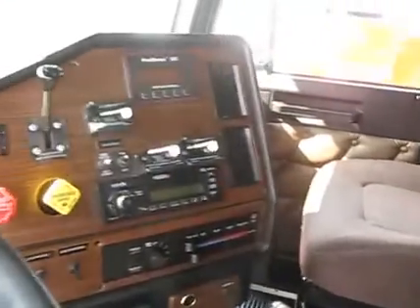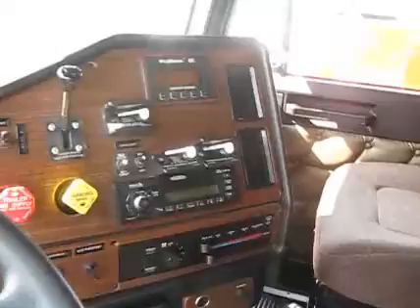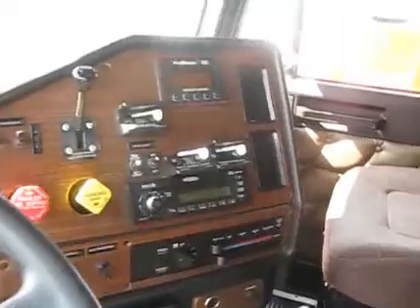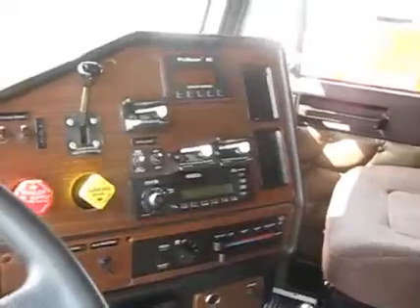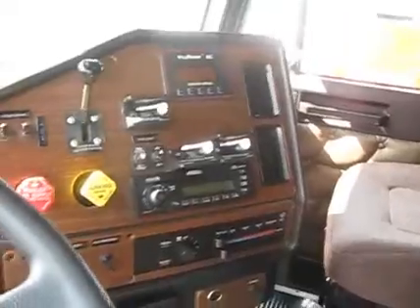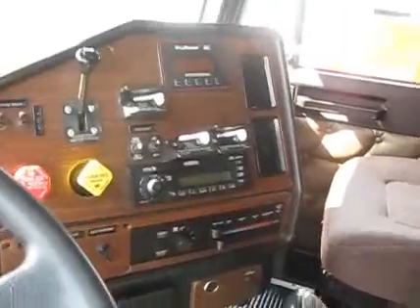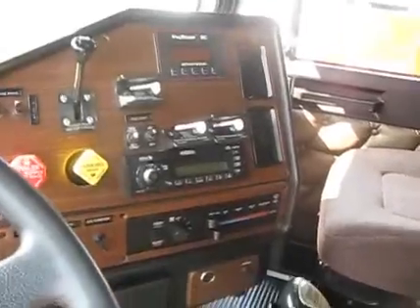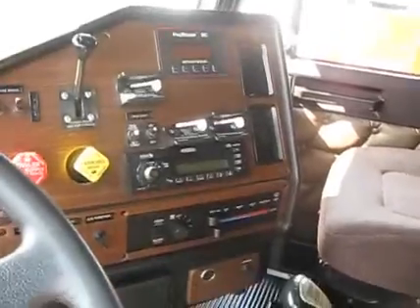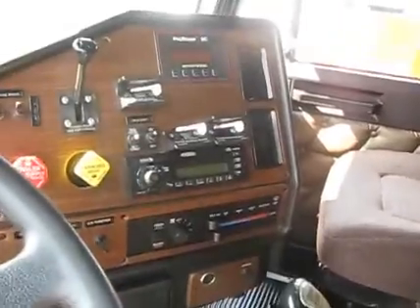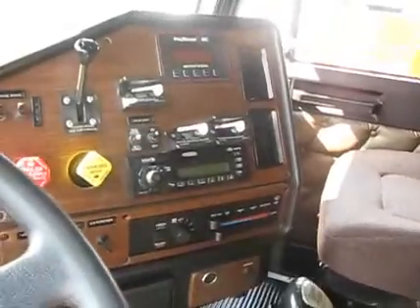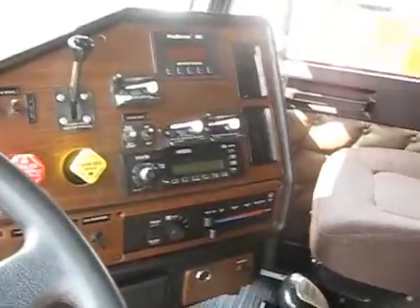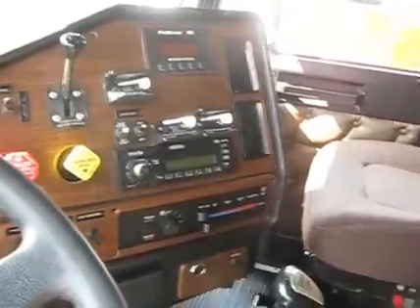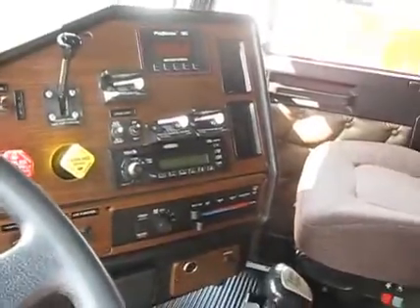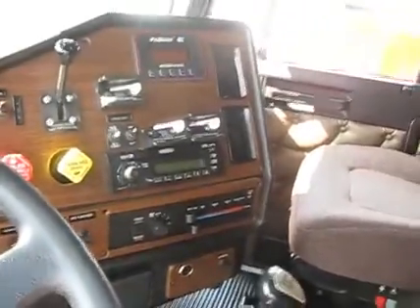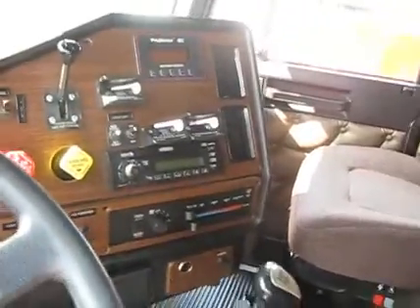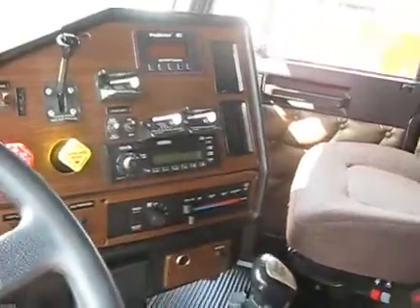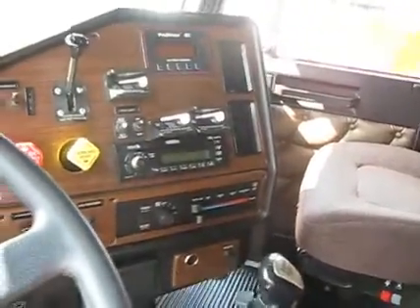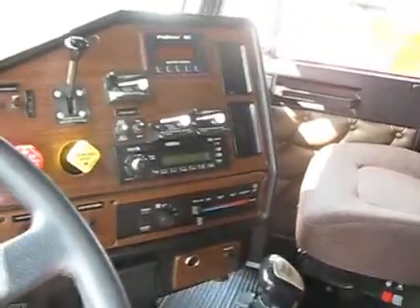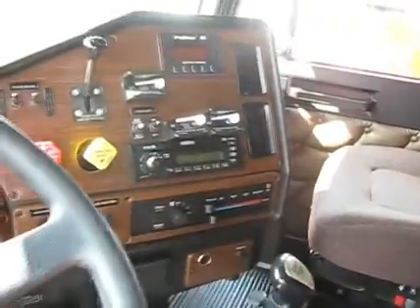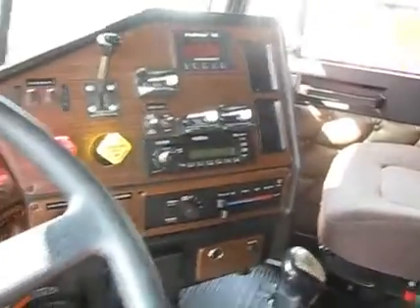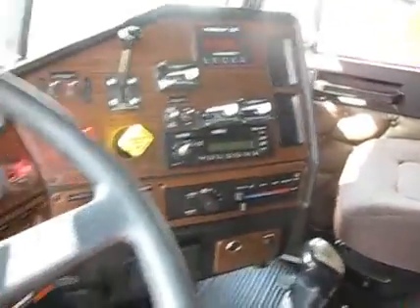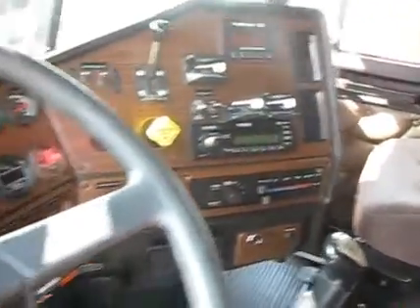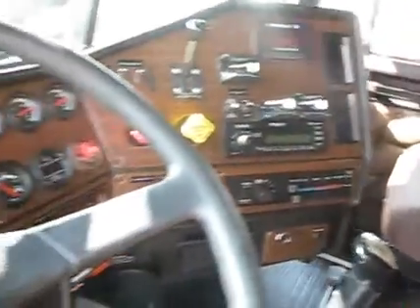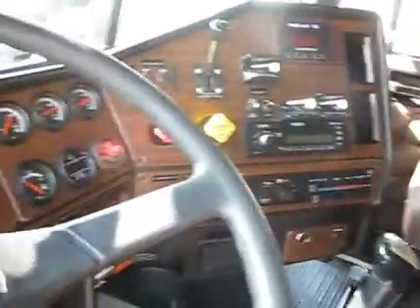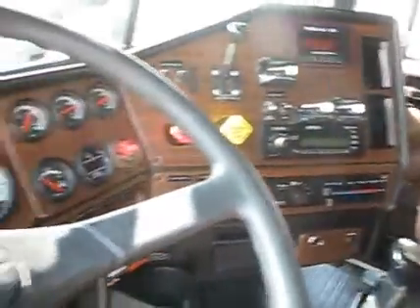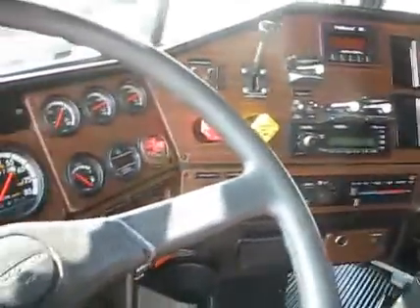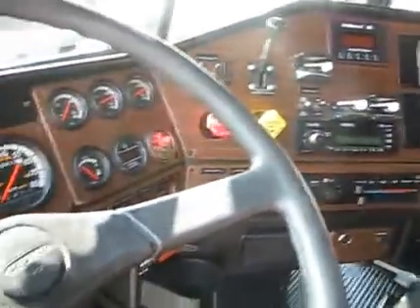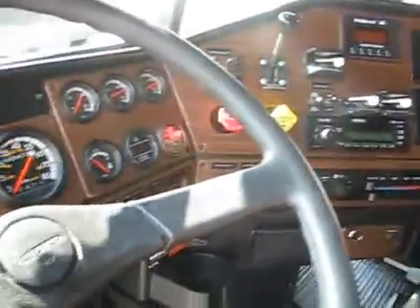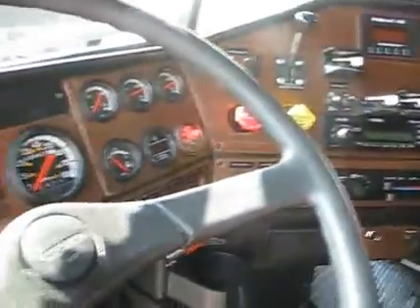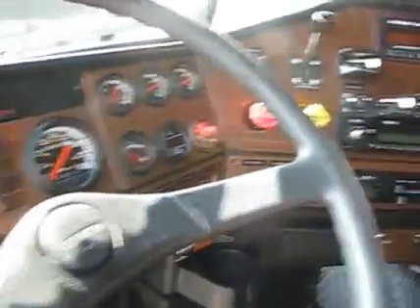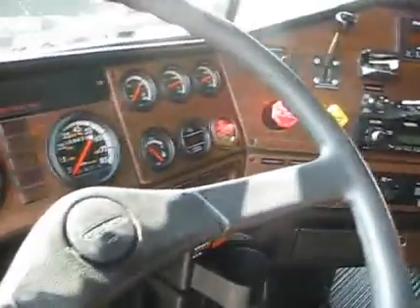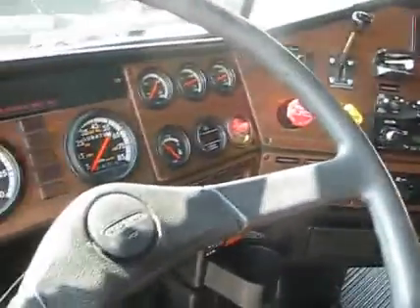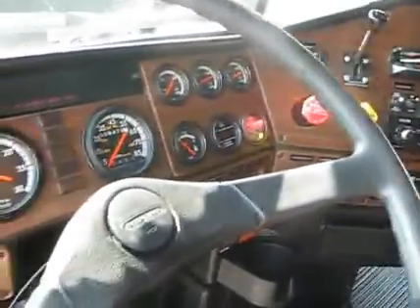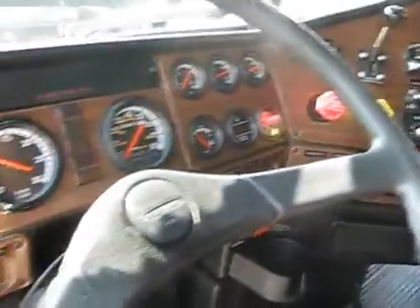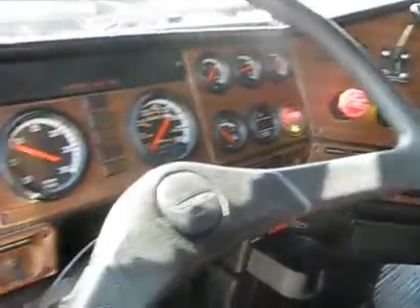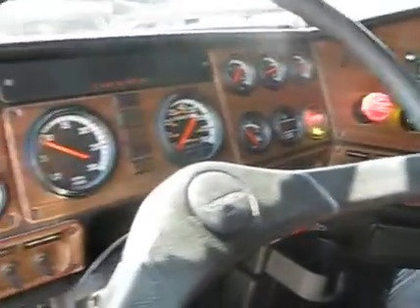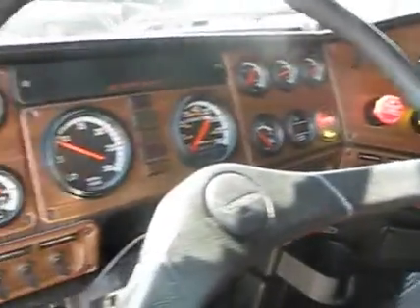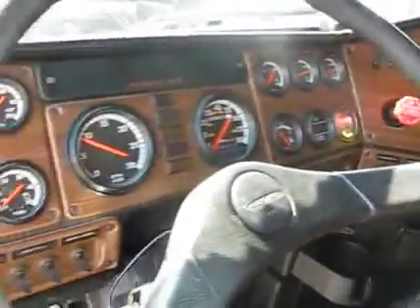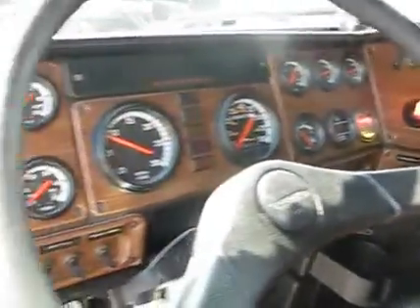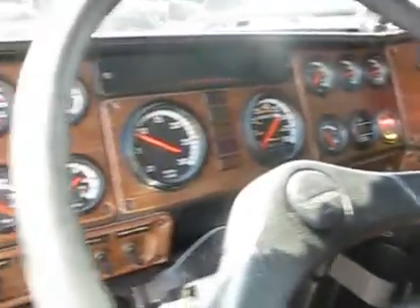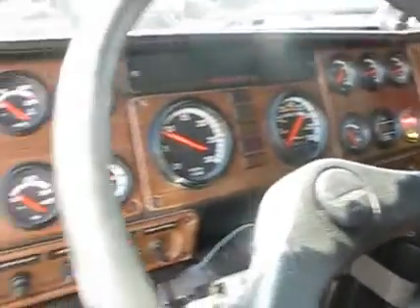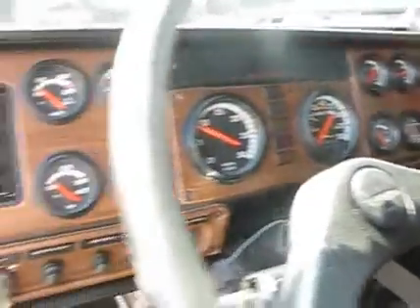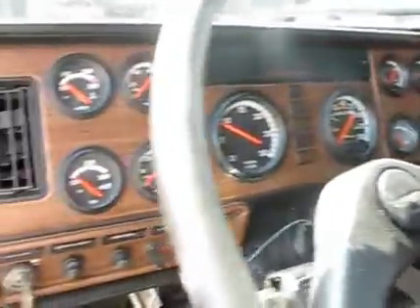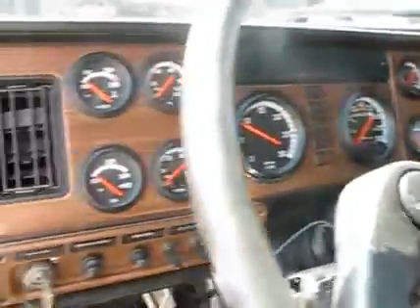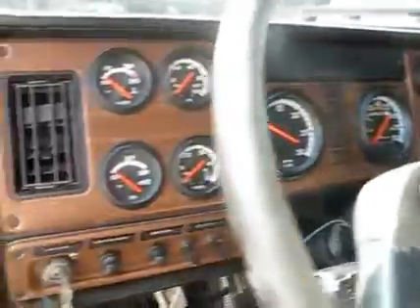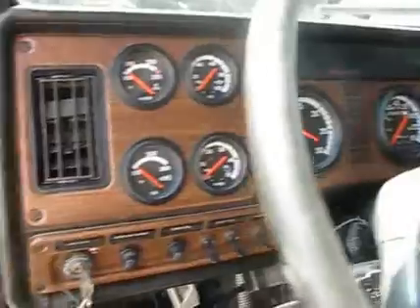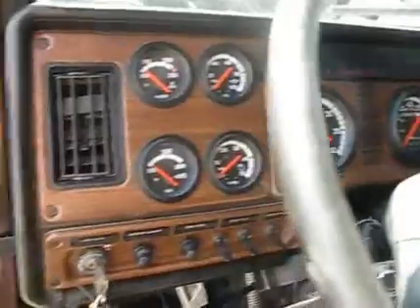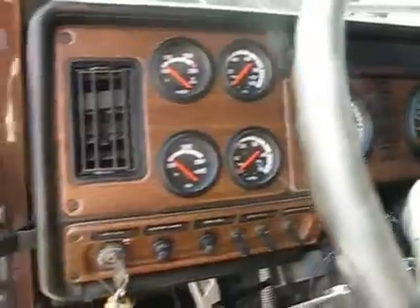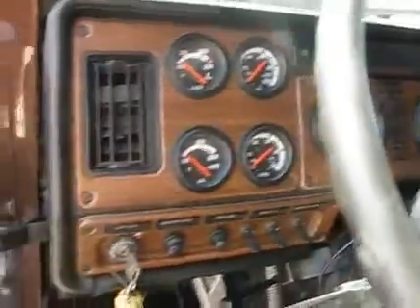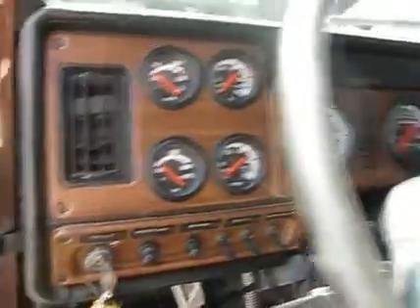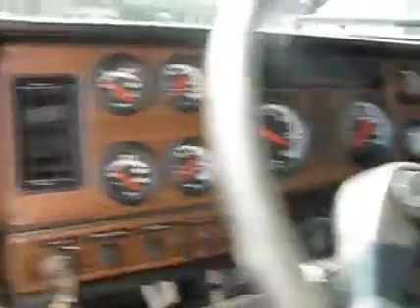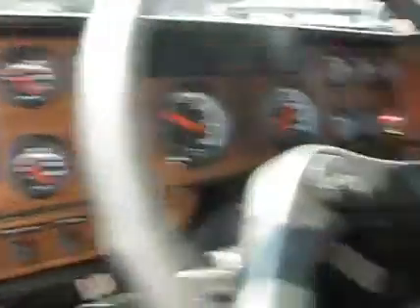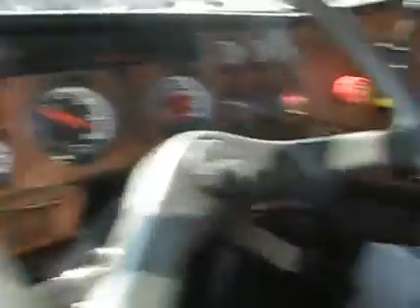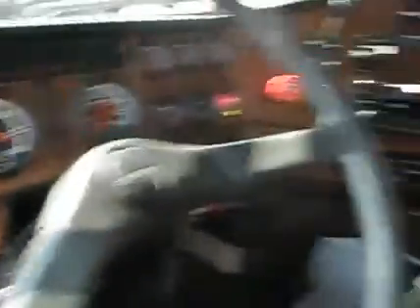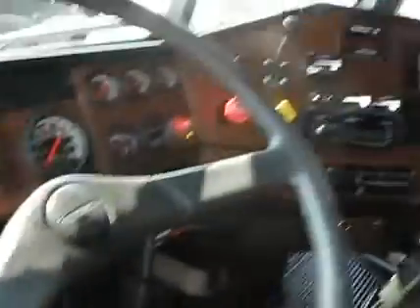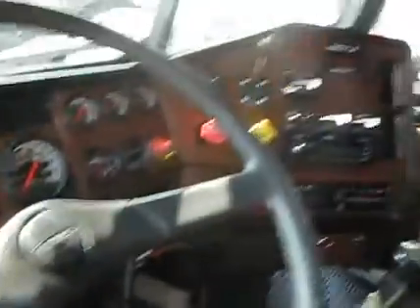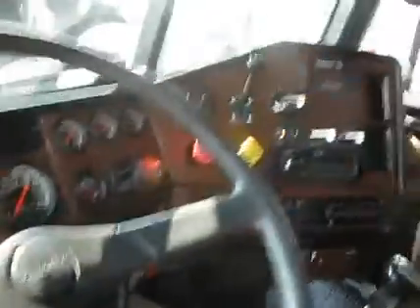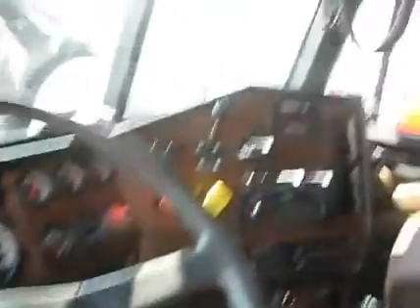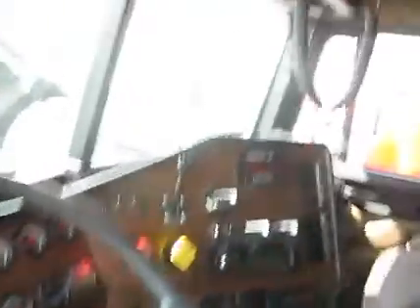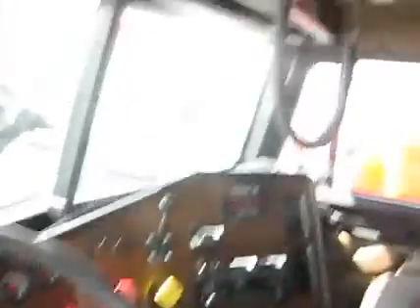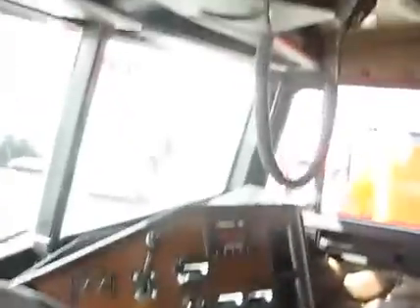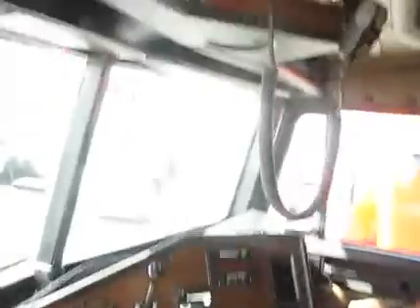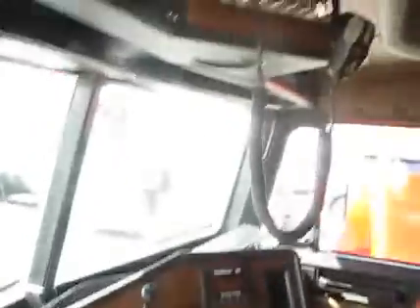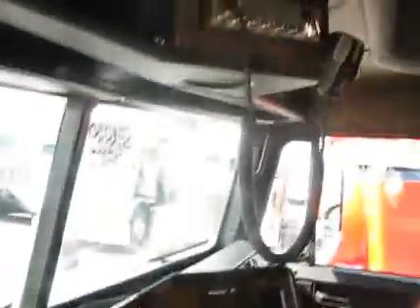It's got the data link, the pro driver on the dashboard, all the gauges. It's got a built-in CB radio.